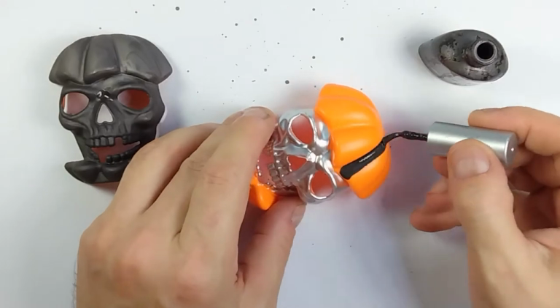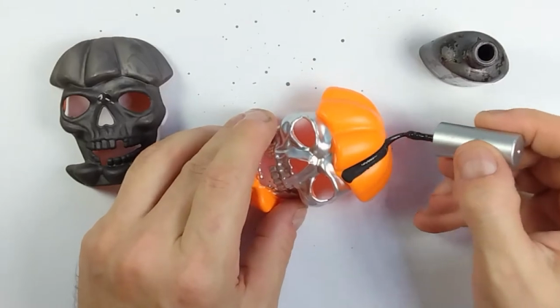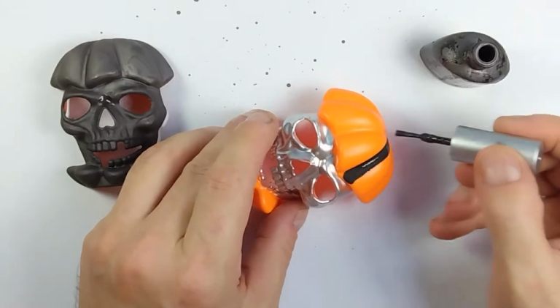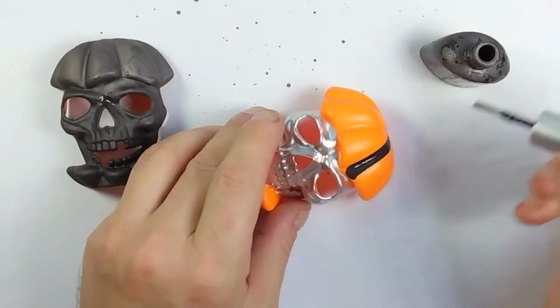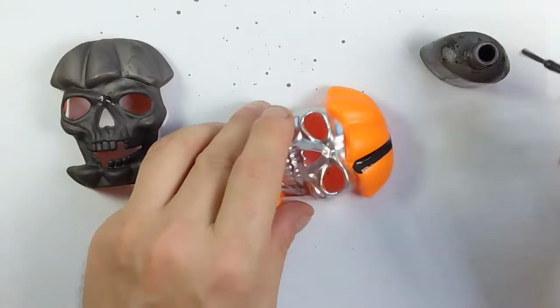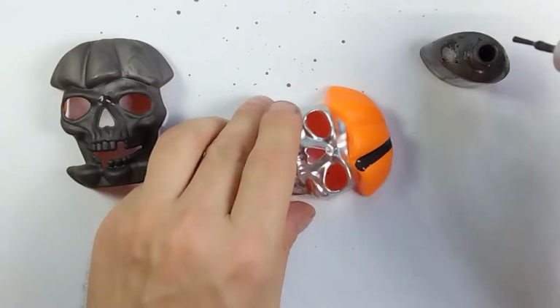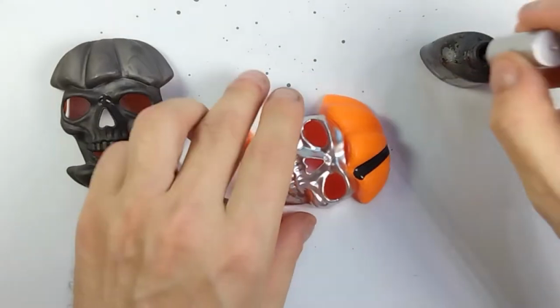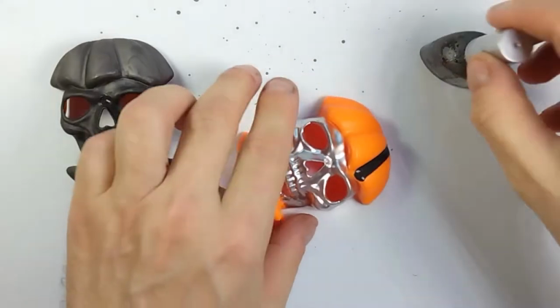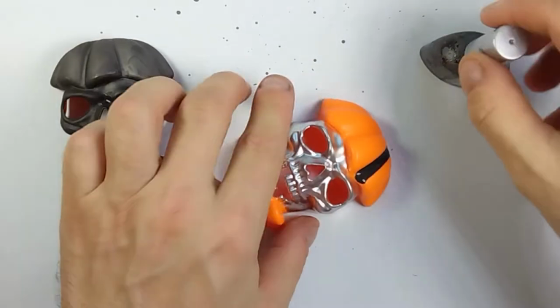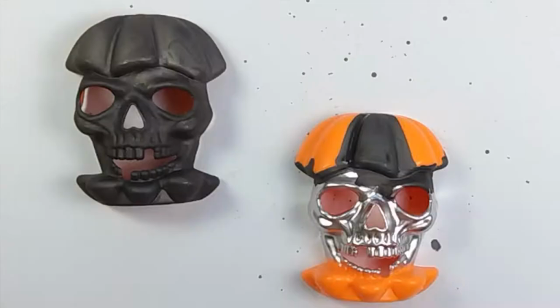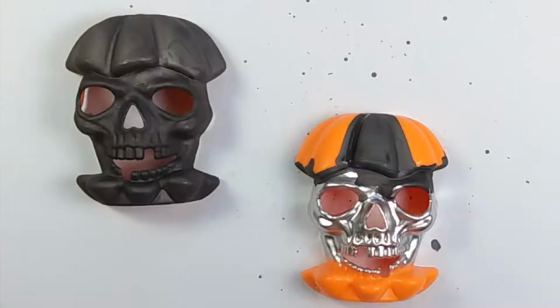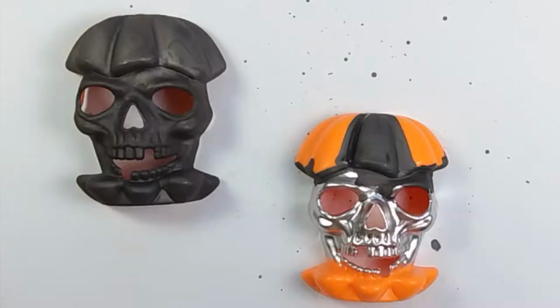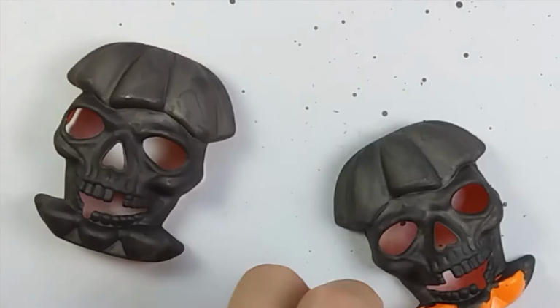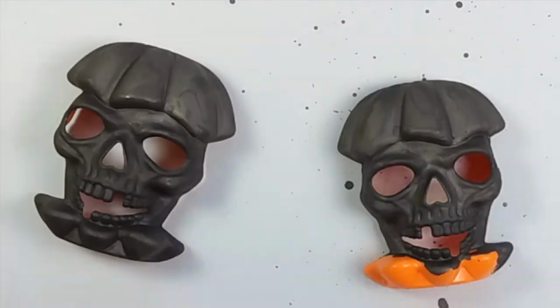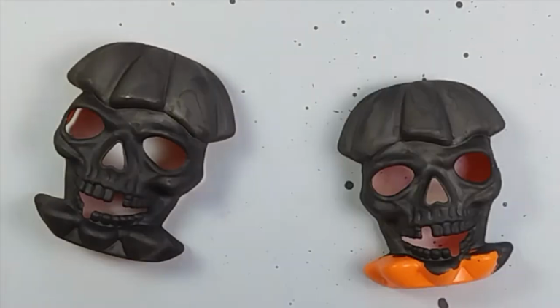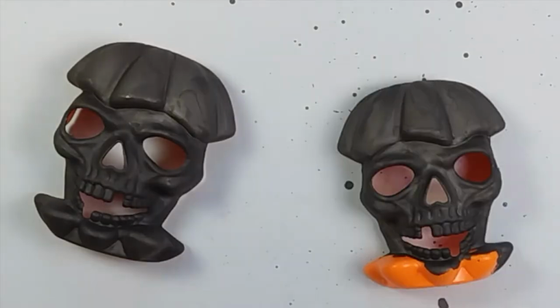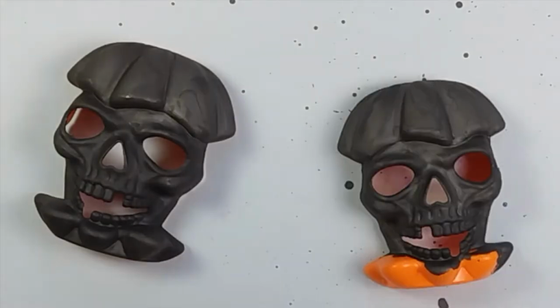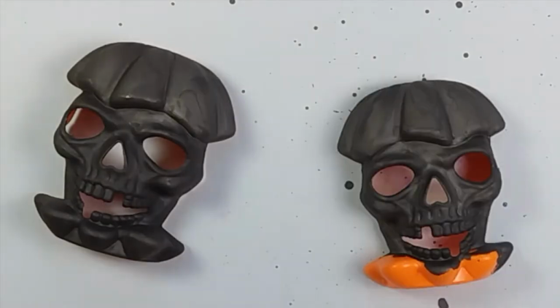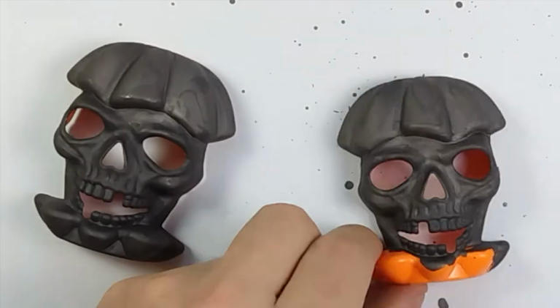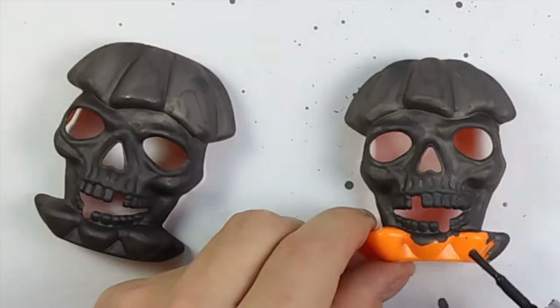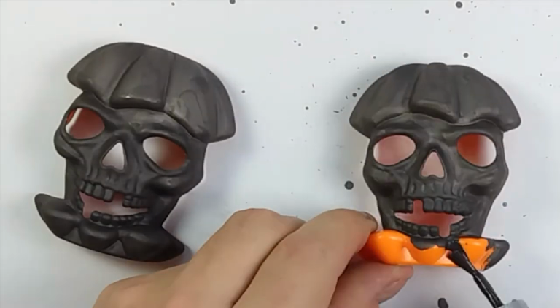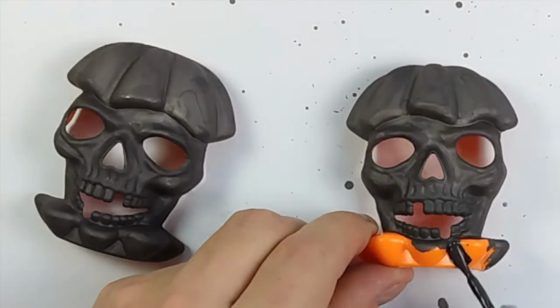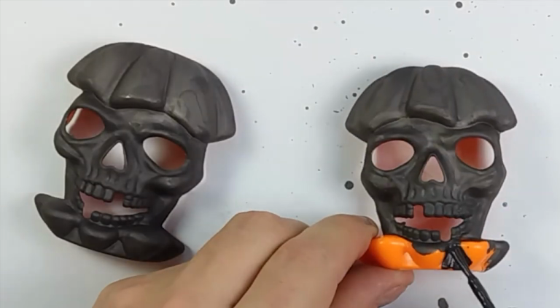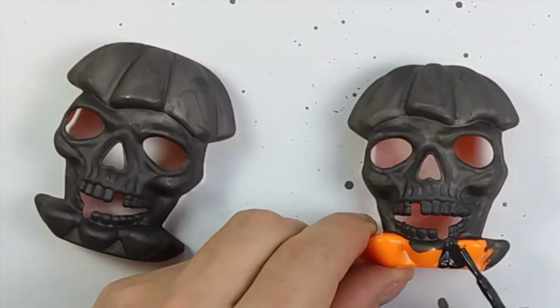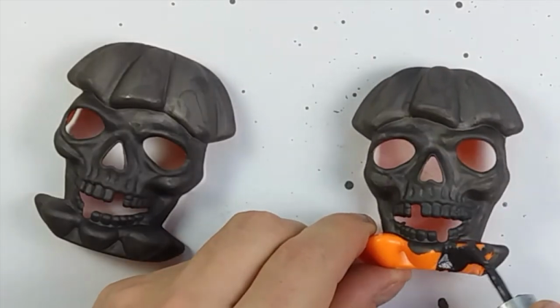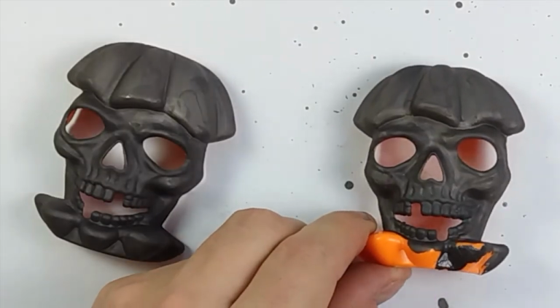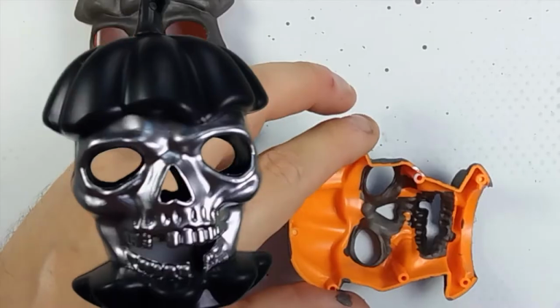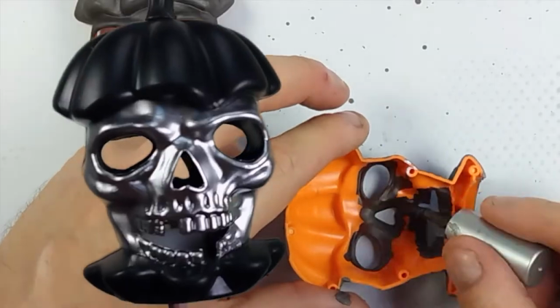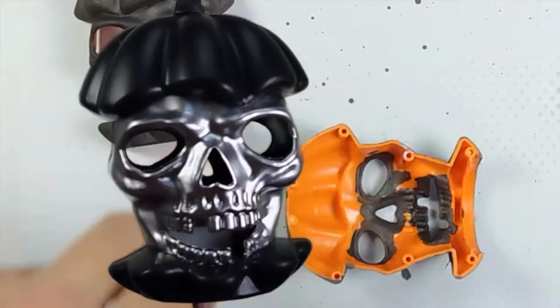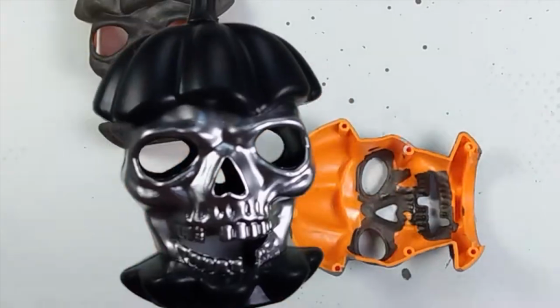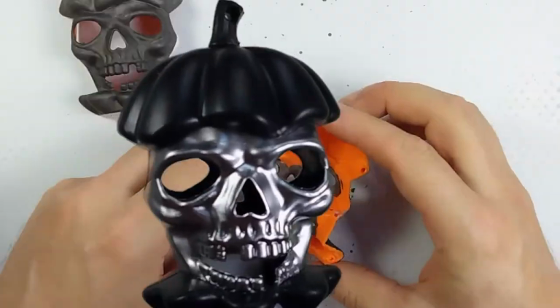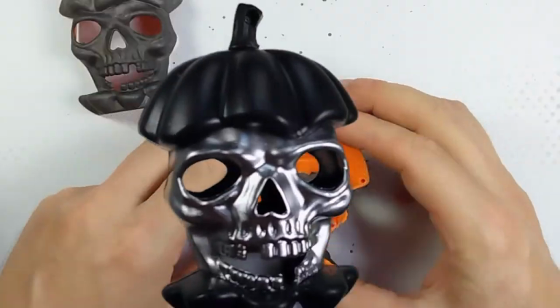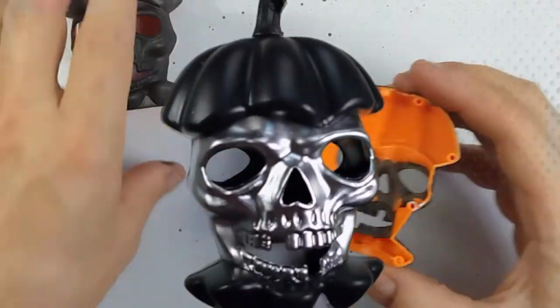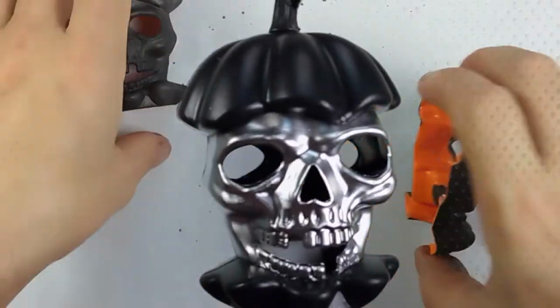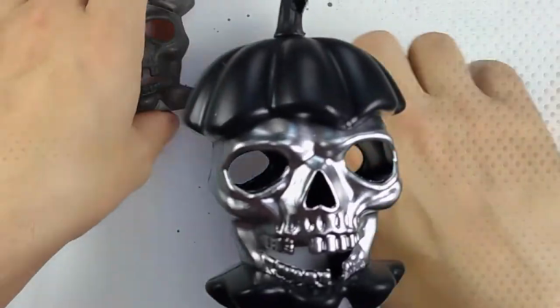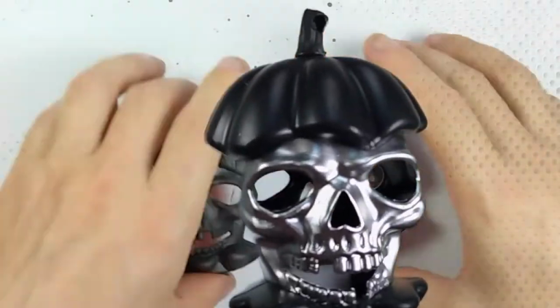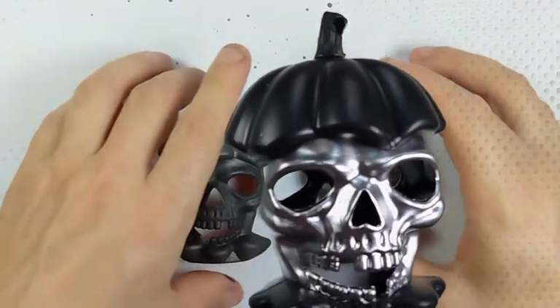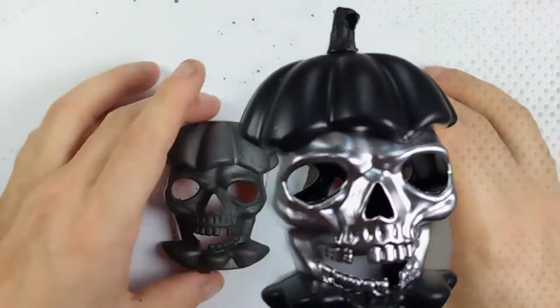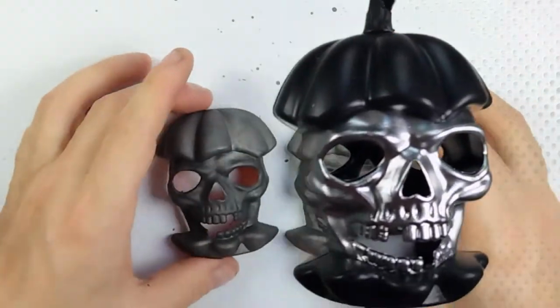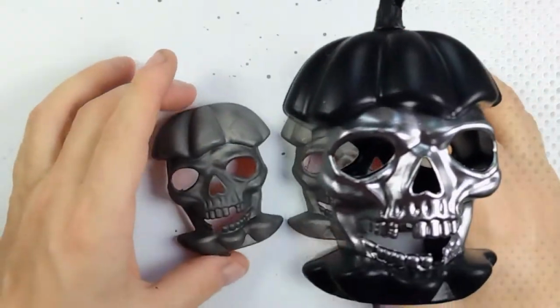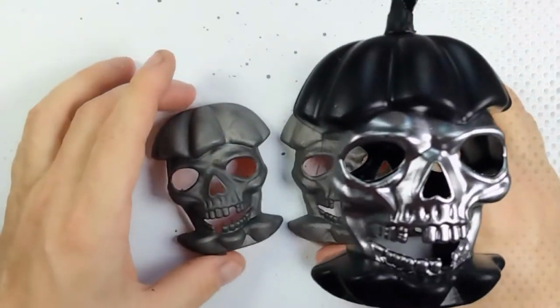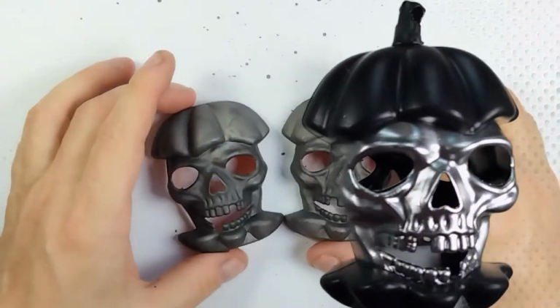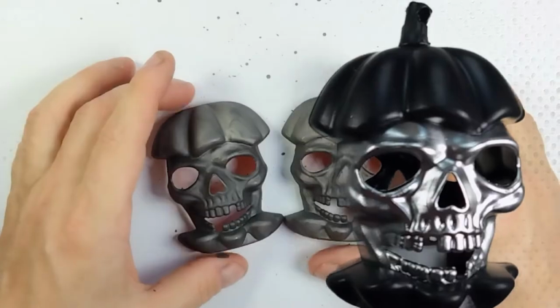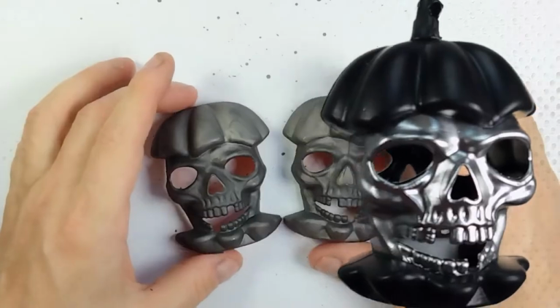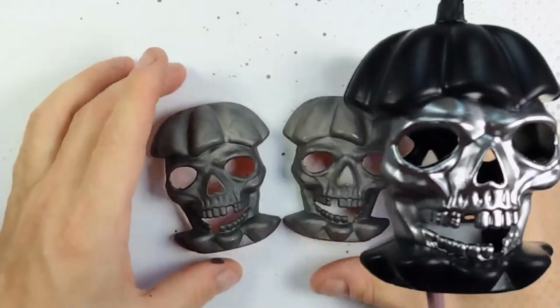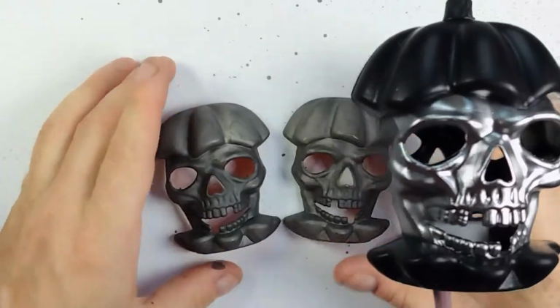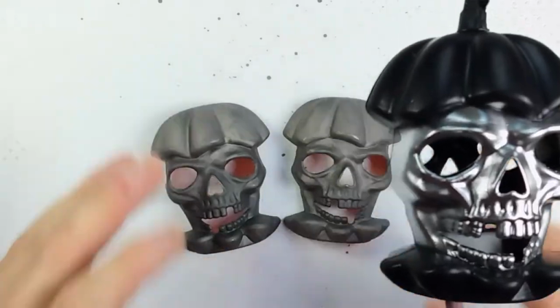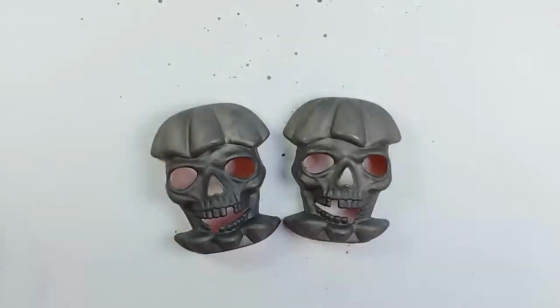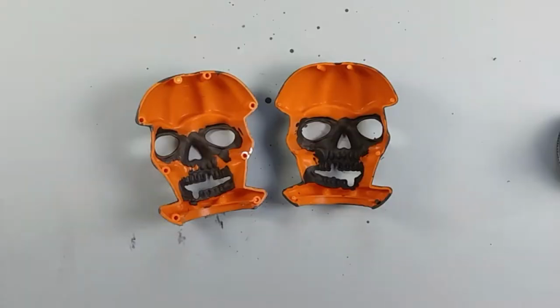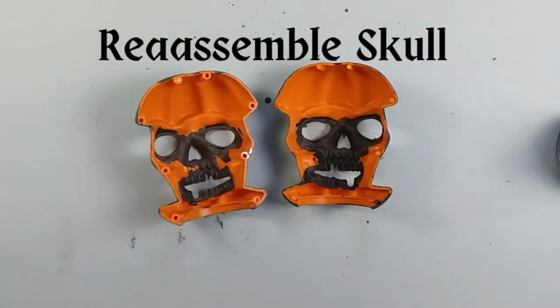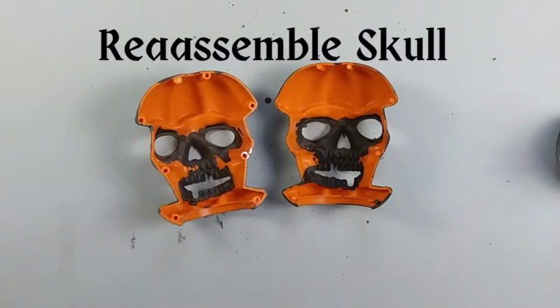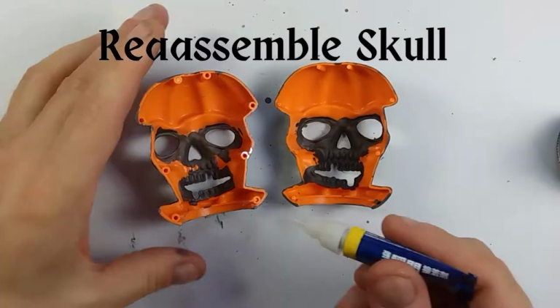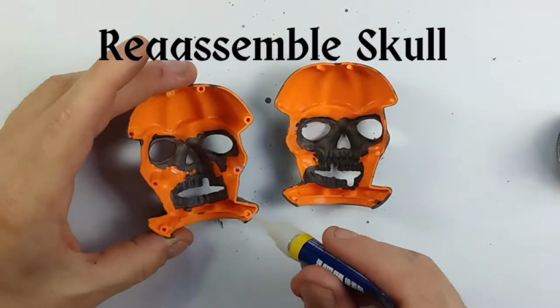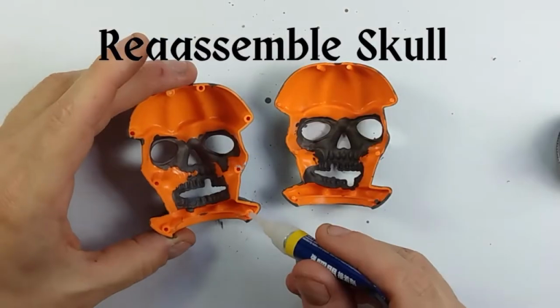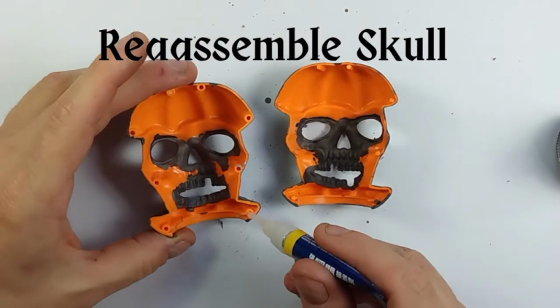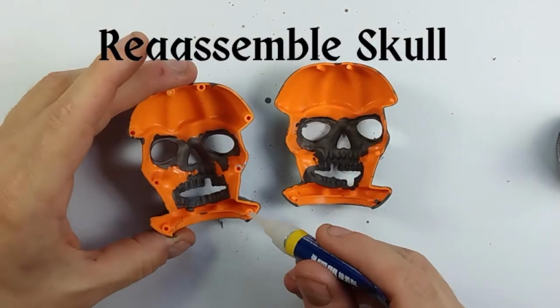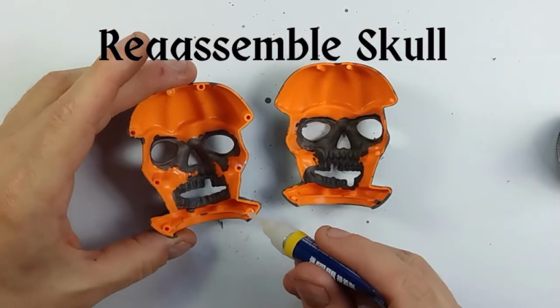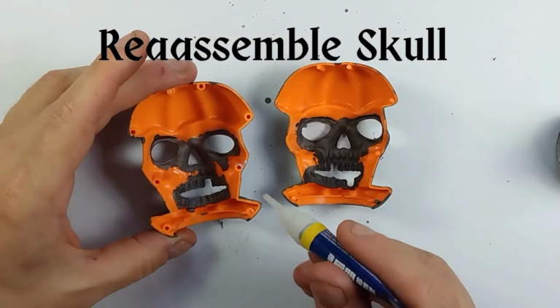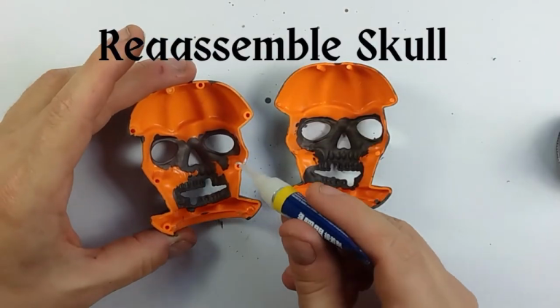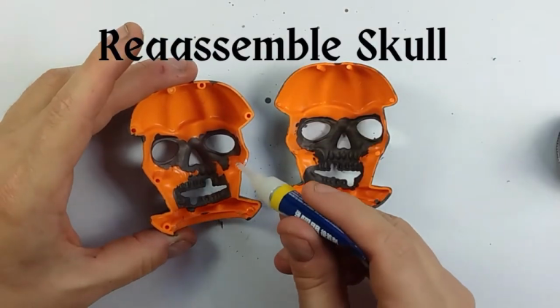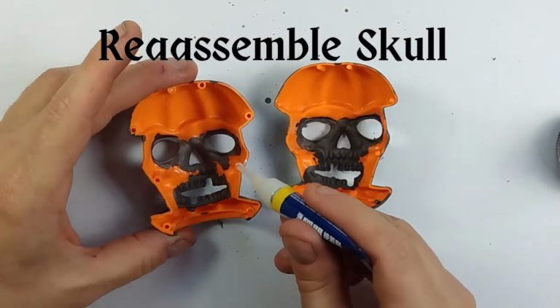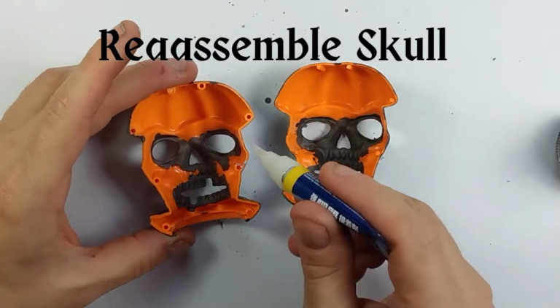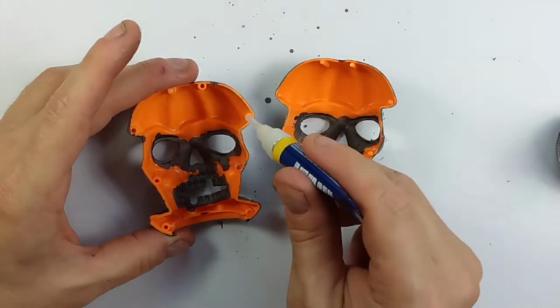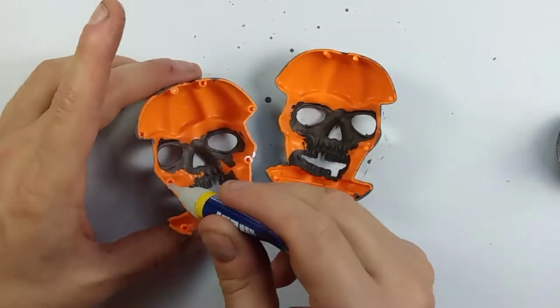Some paint on the inside of the eyes and mouth will help the copper electroformed layer to adhere to the skull. Now reassemble and check for any missed spots.